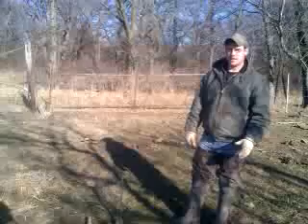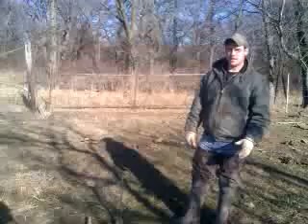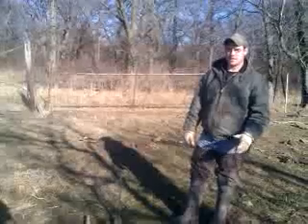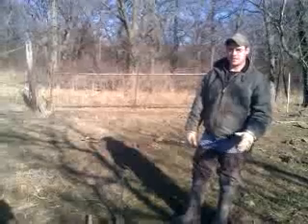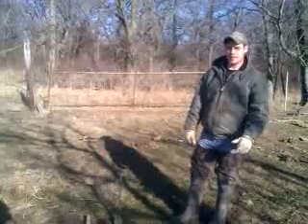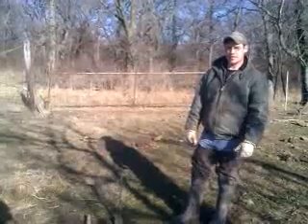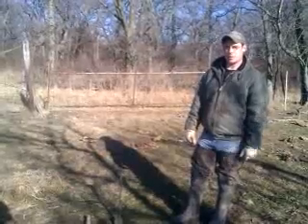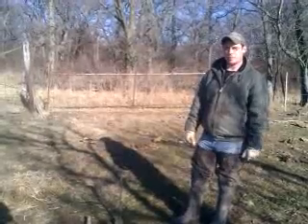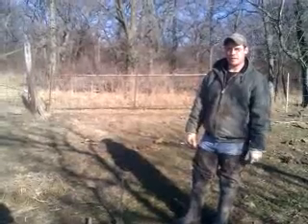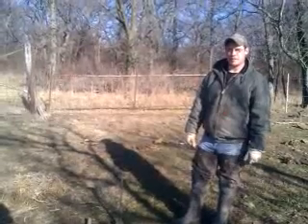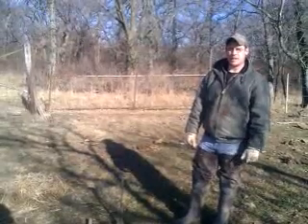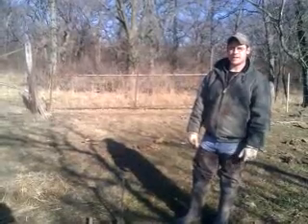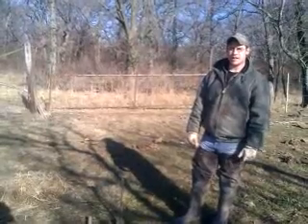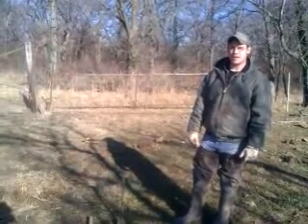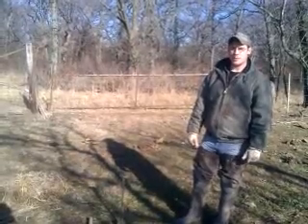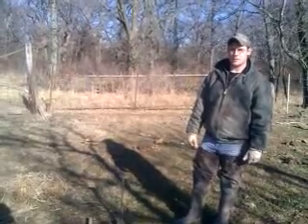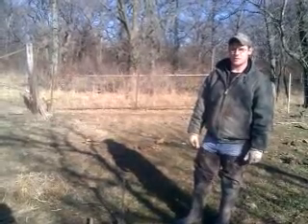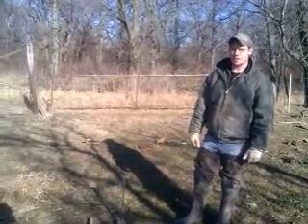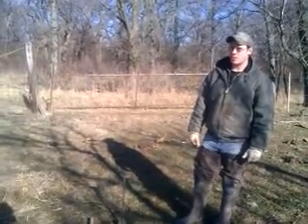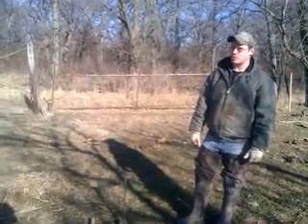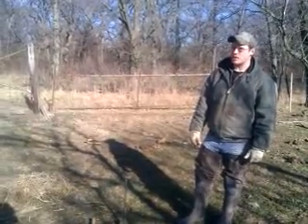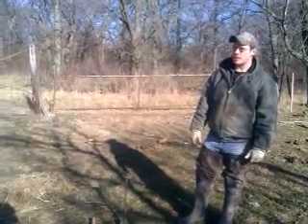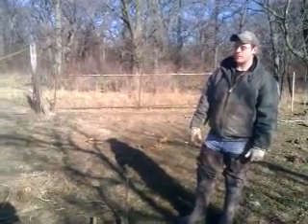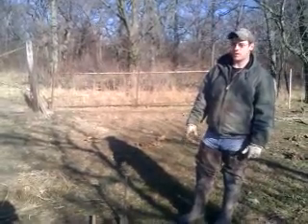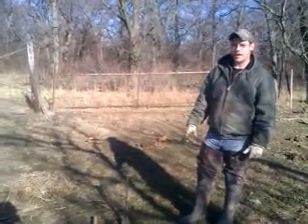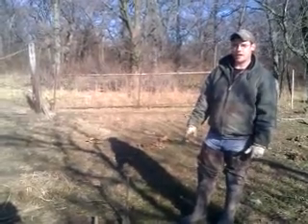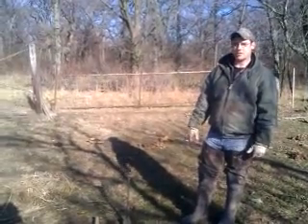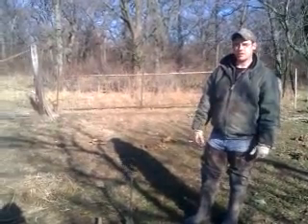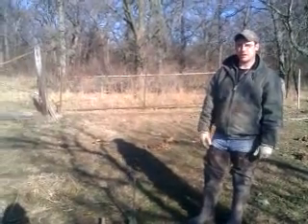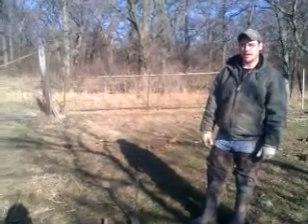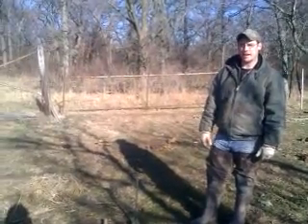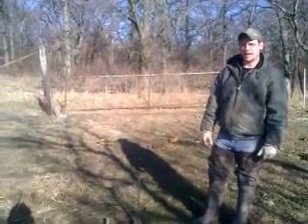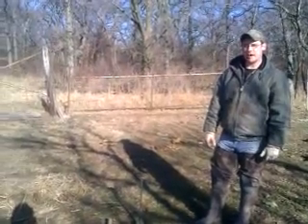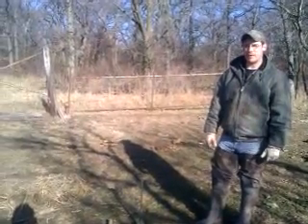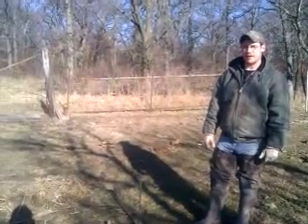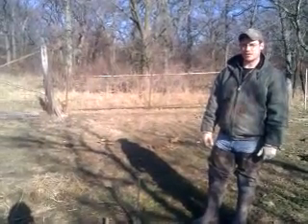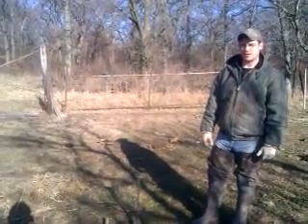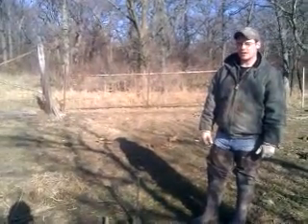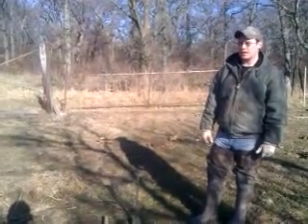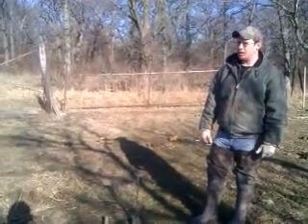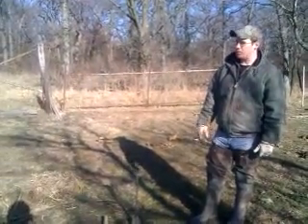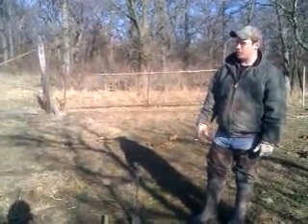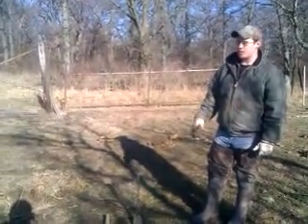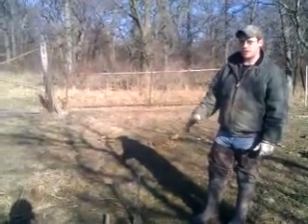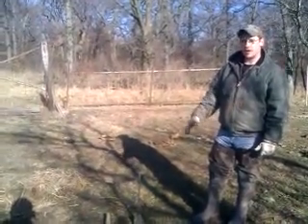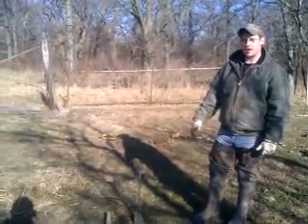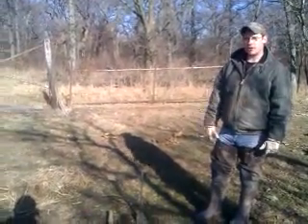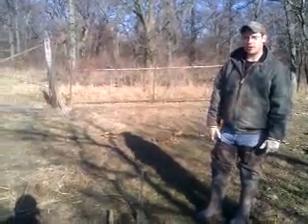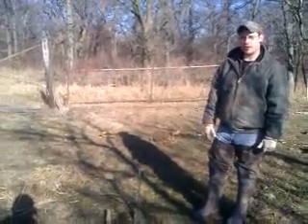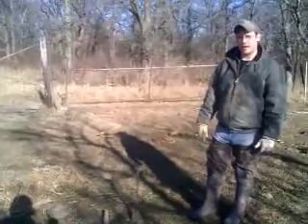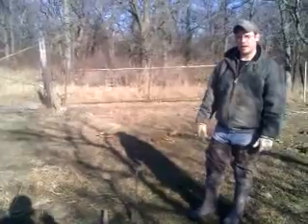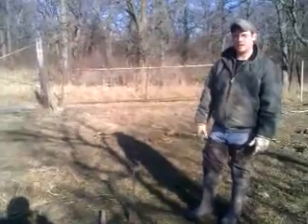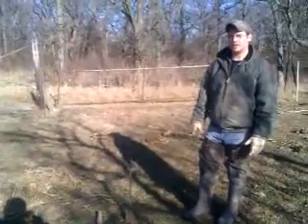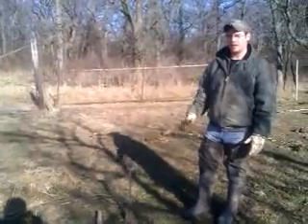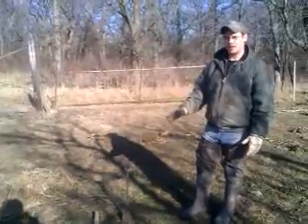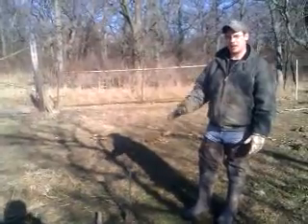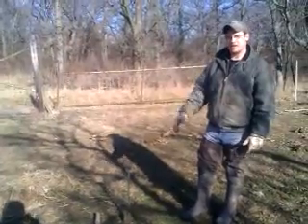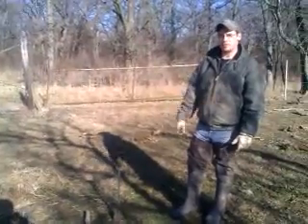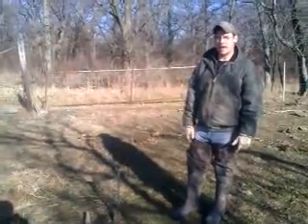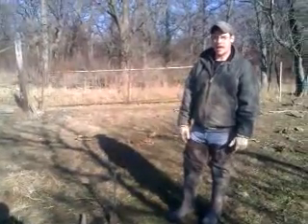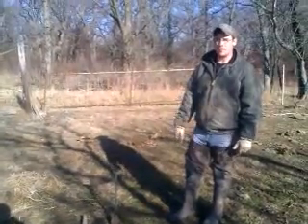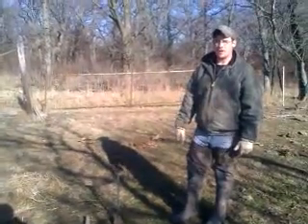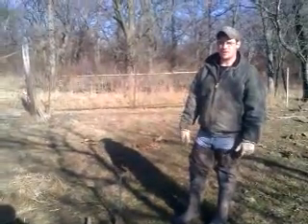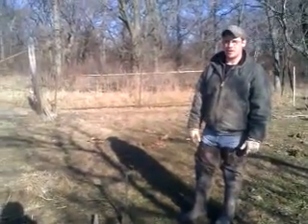Welcome to FNS Outdoors. We're trapping for coyotes here today in a cow pasture. What I'm going to show you how to do today is make a hay bale set.